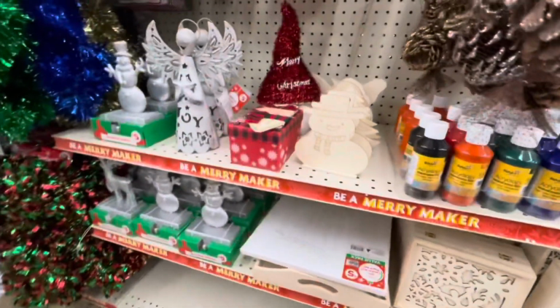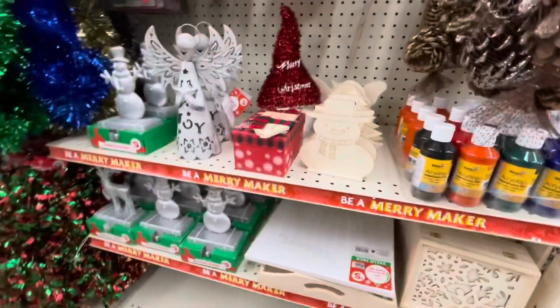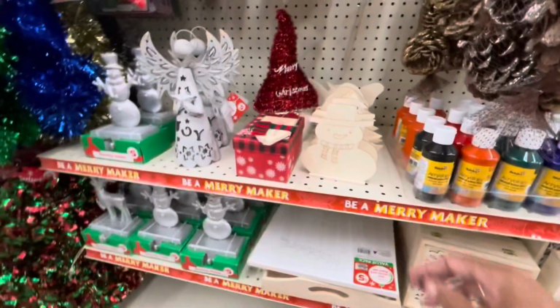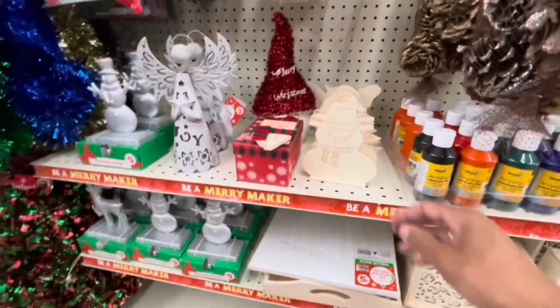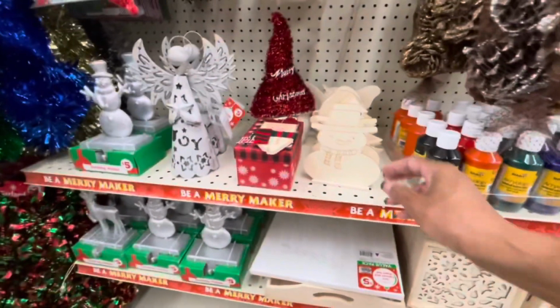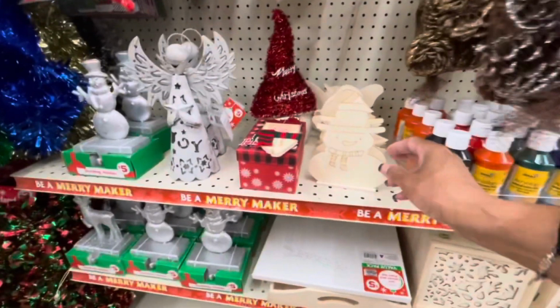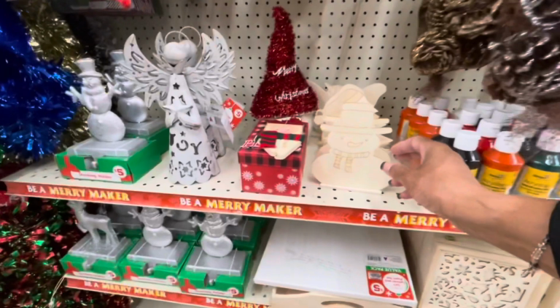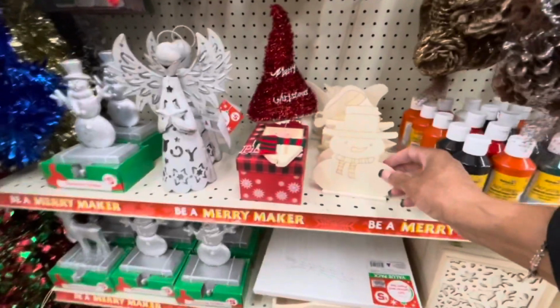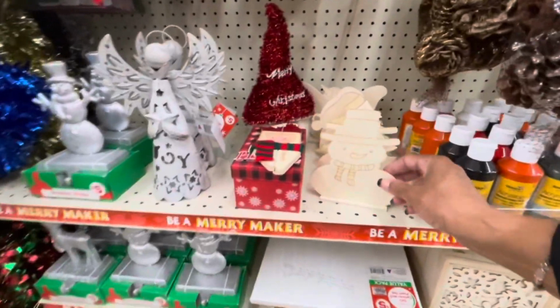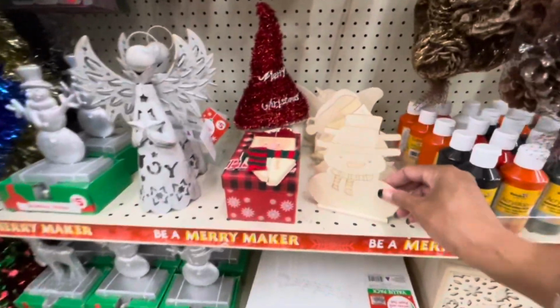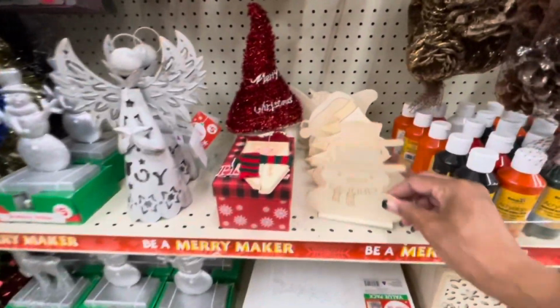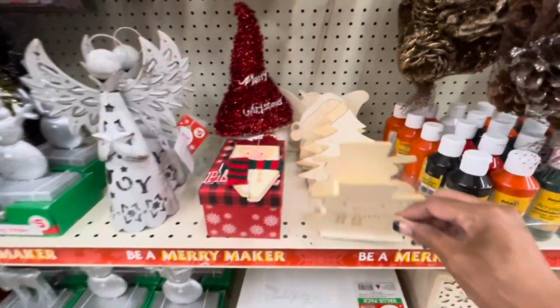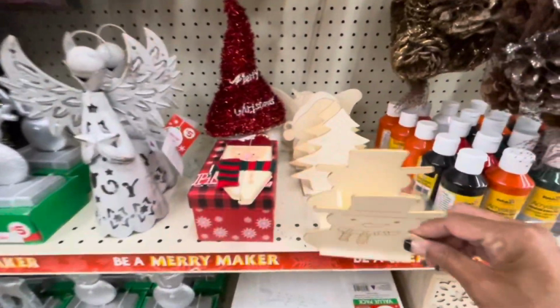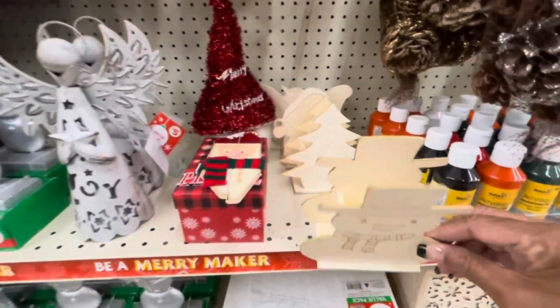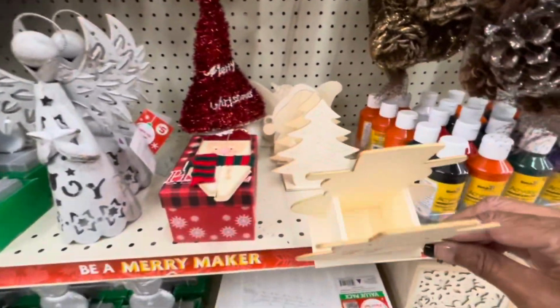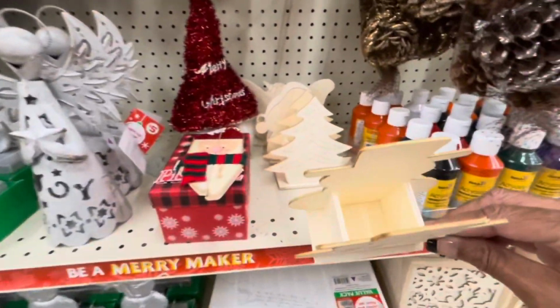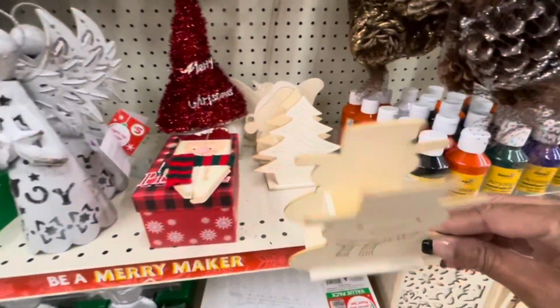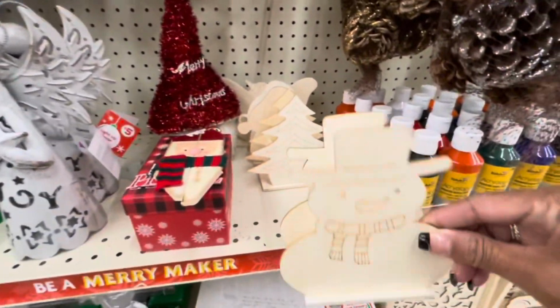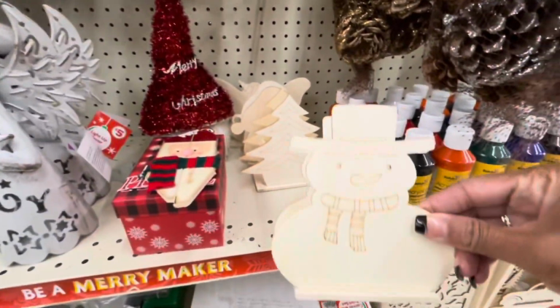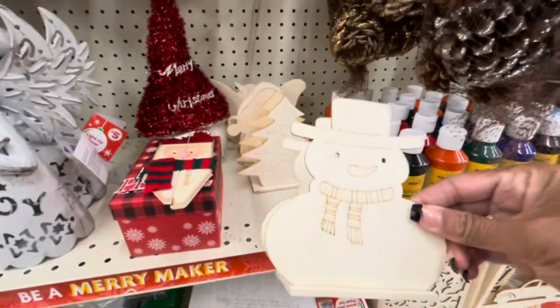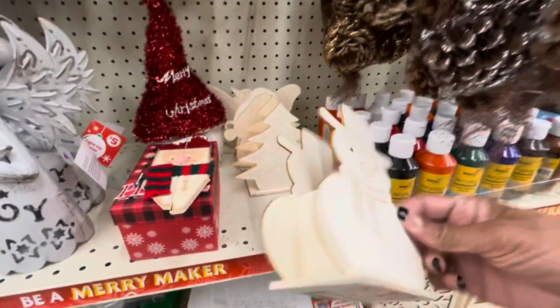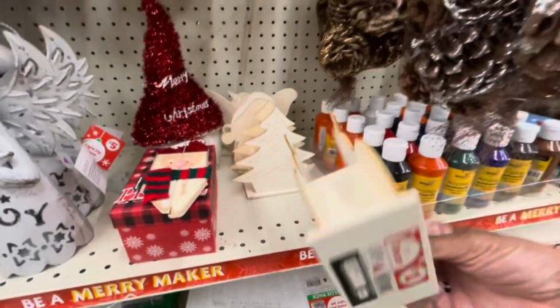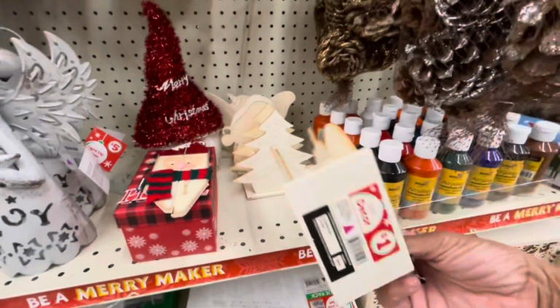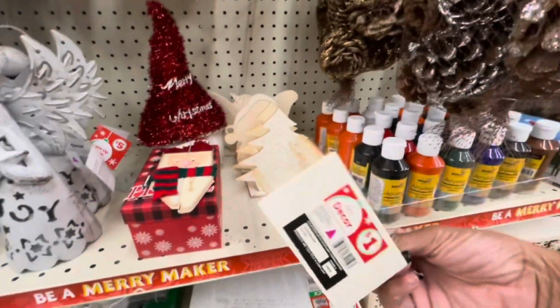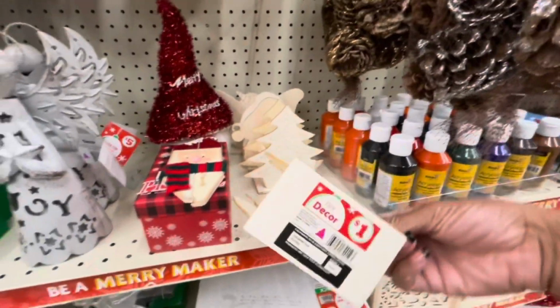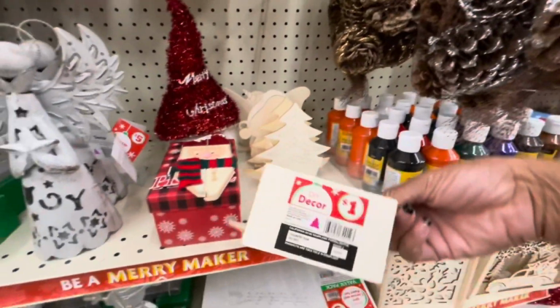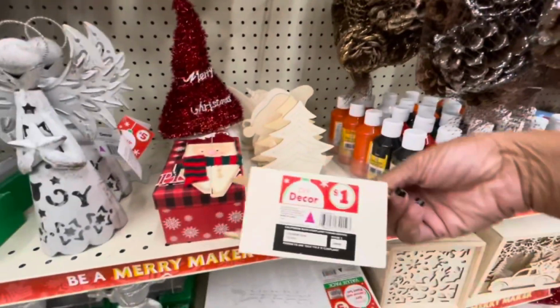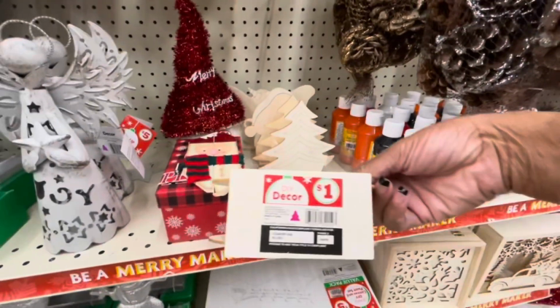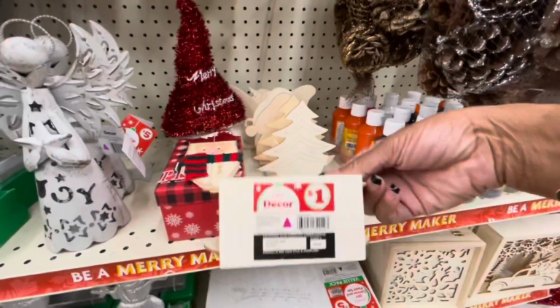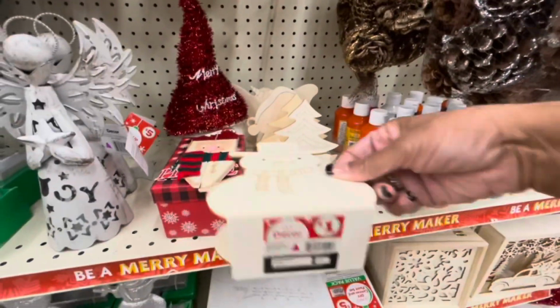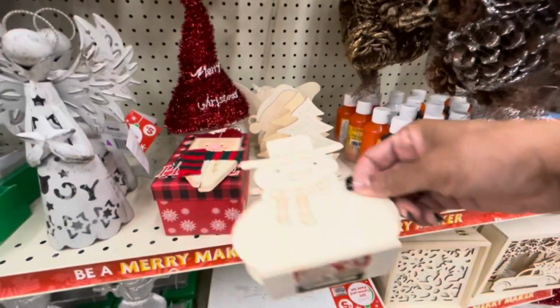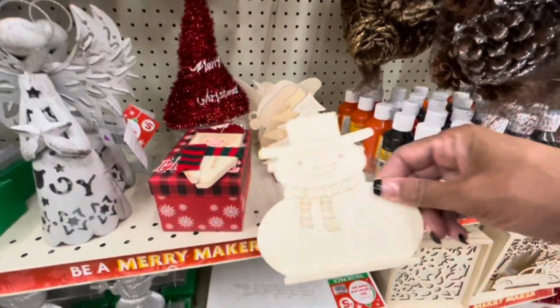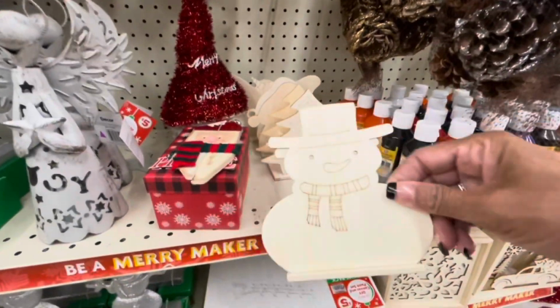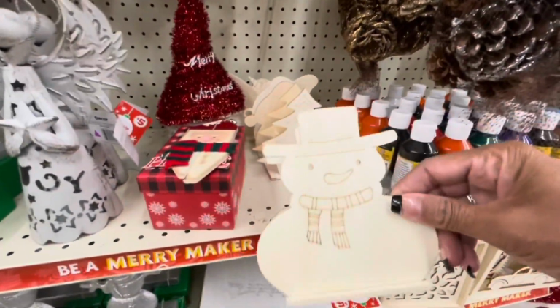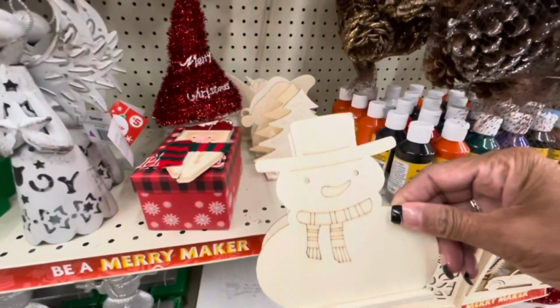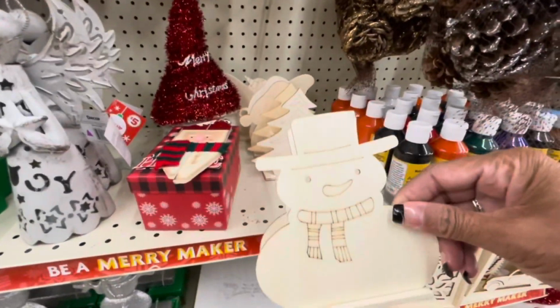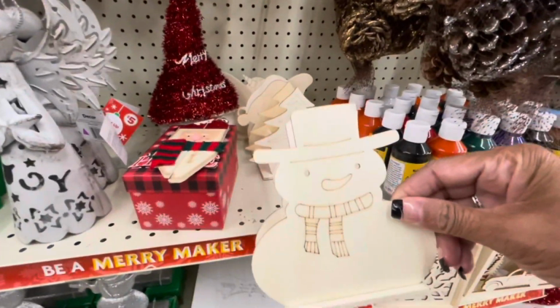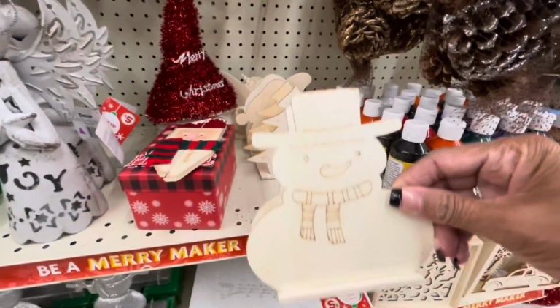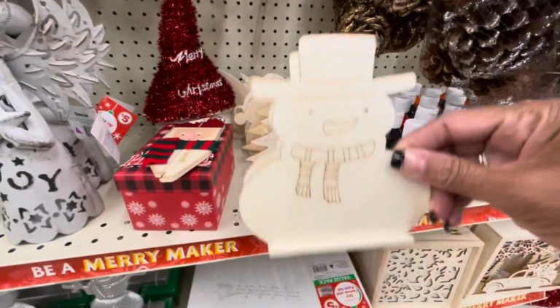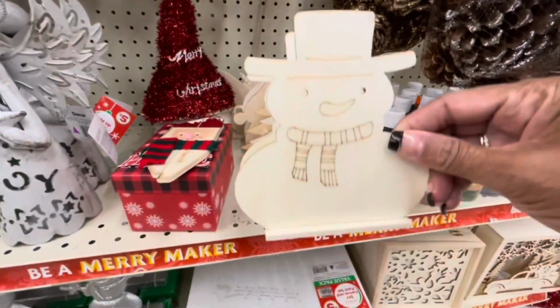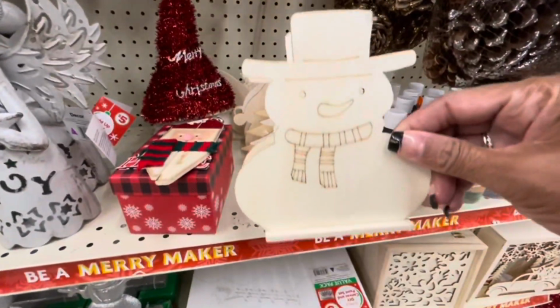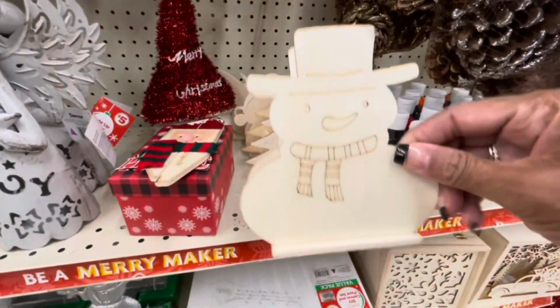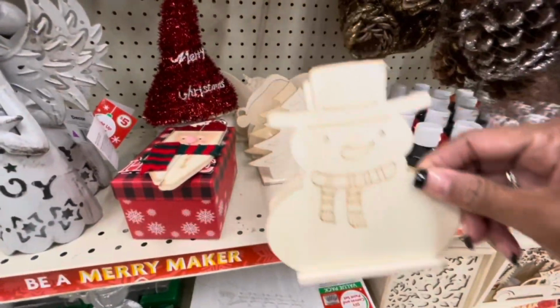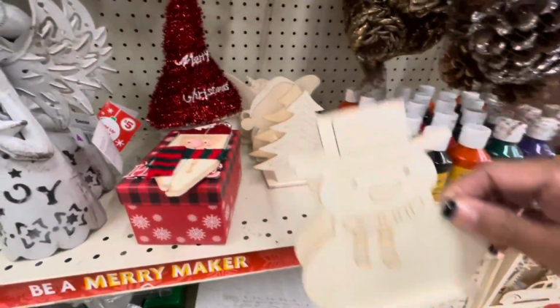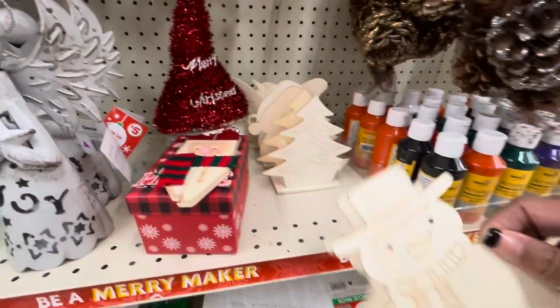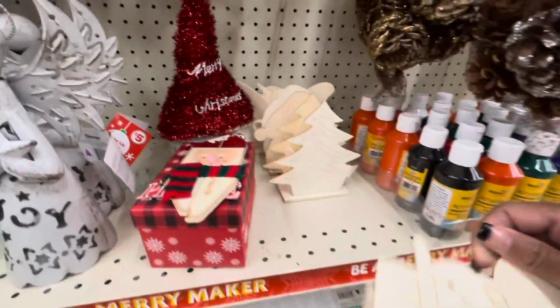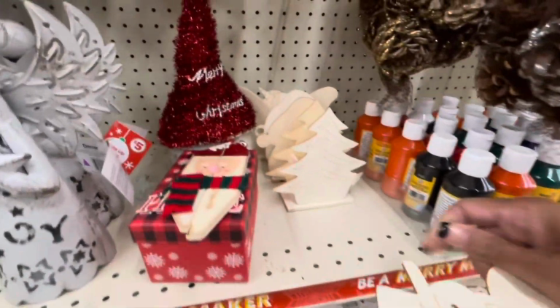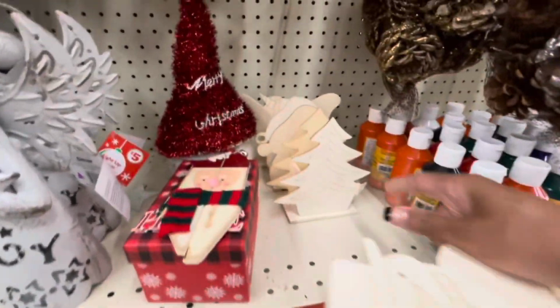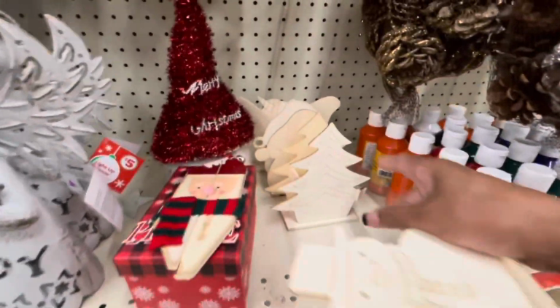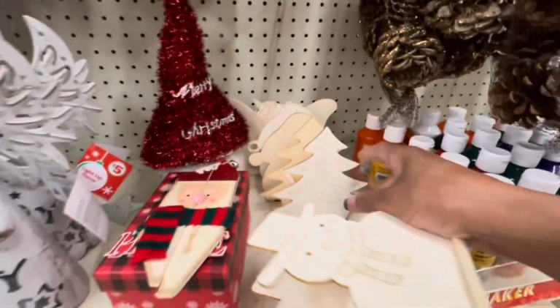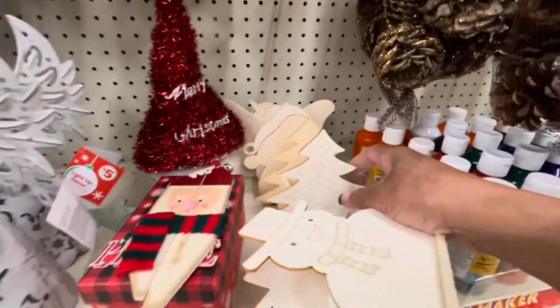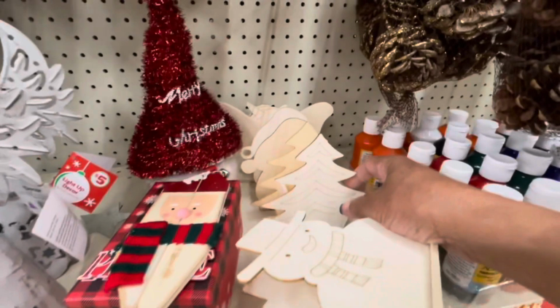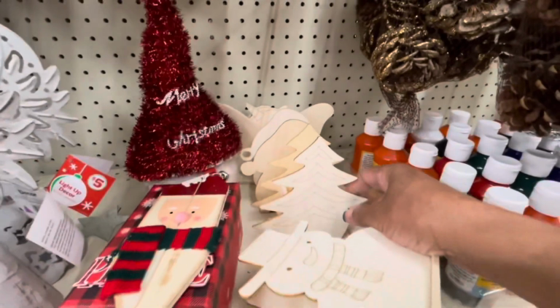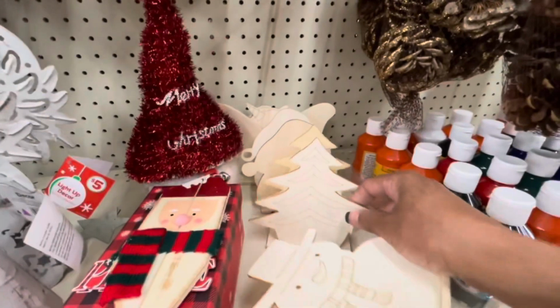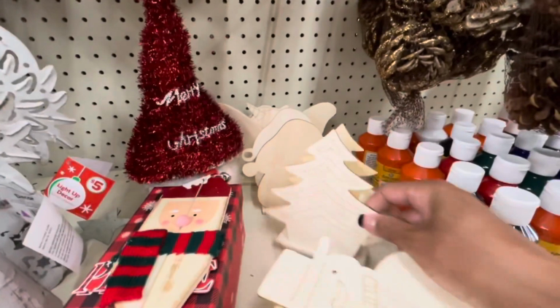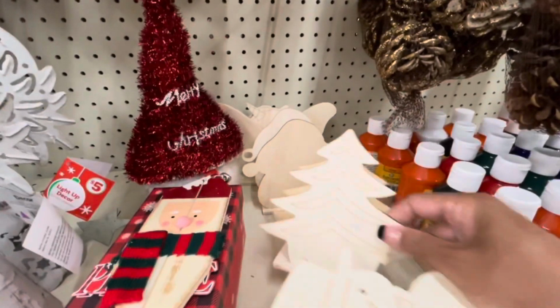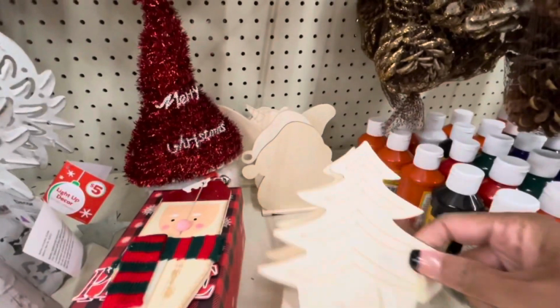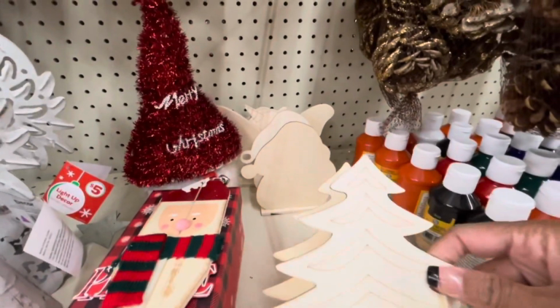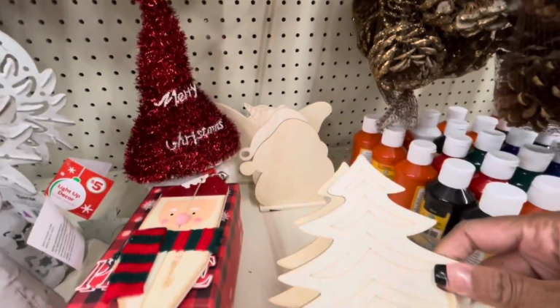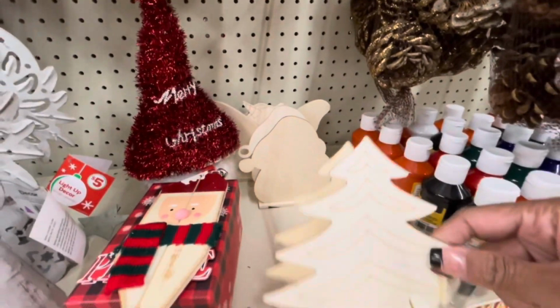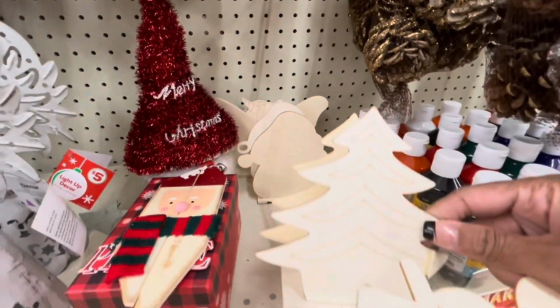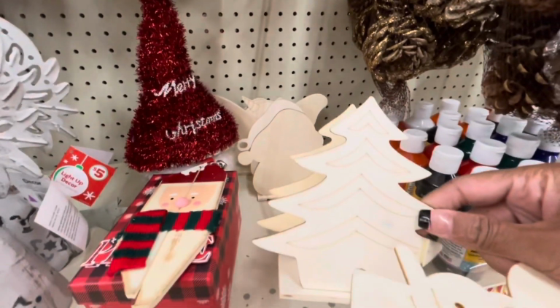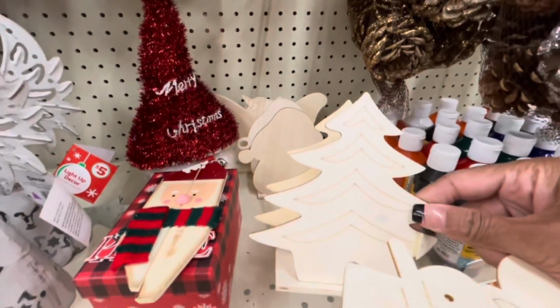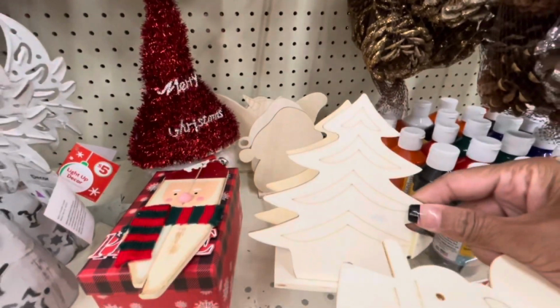They have a snowman that's actually just a DIY decor piece — the snowman and I see the Christmas tree.